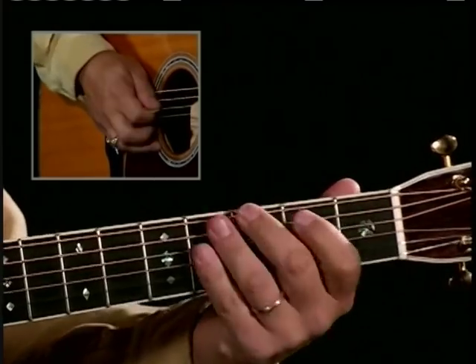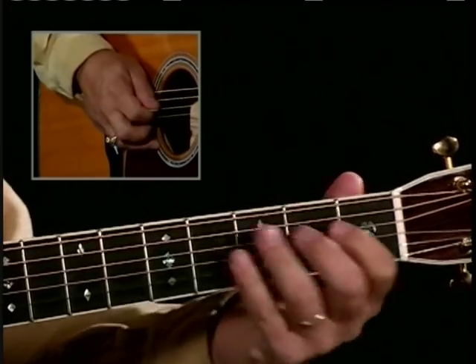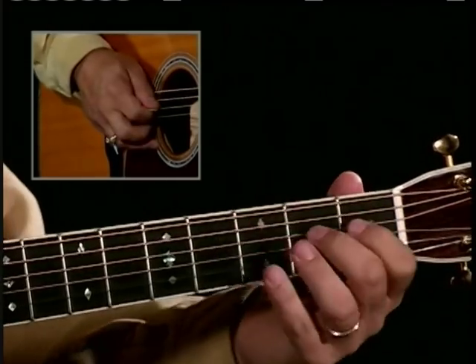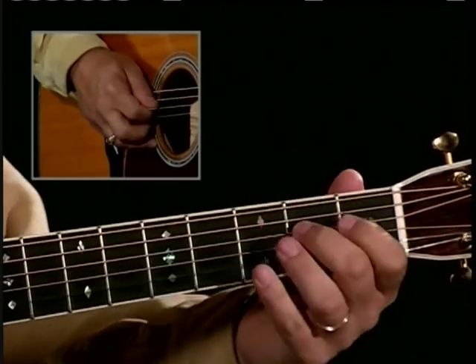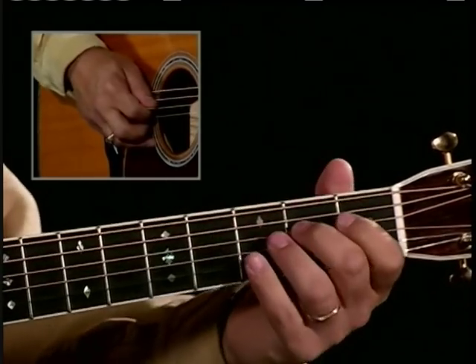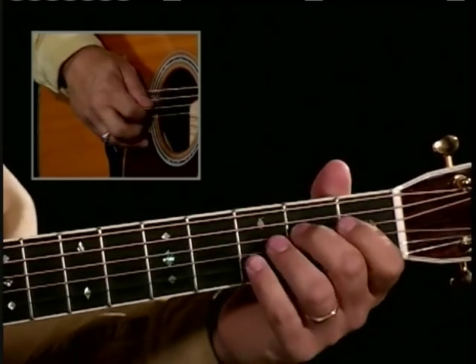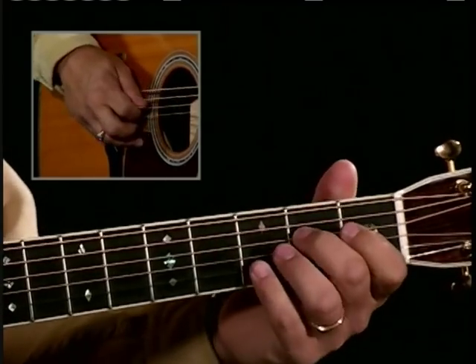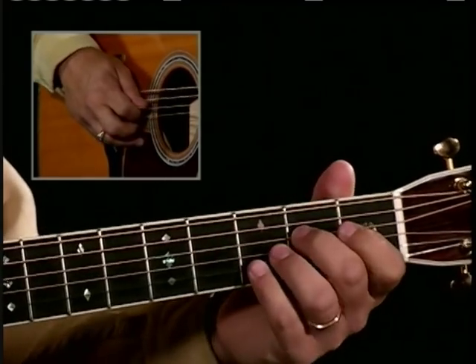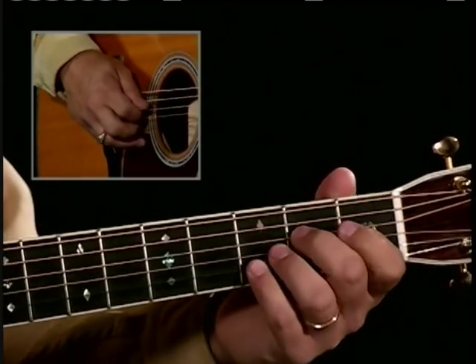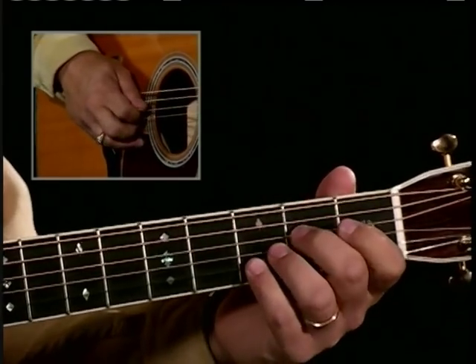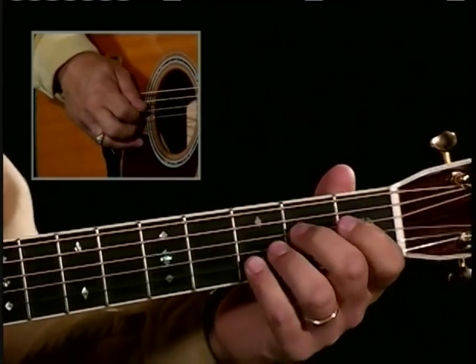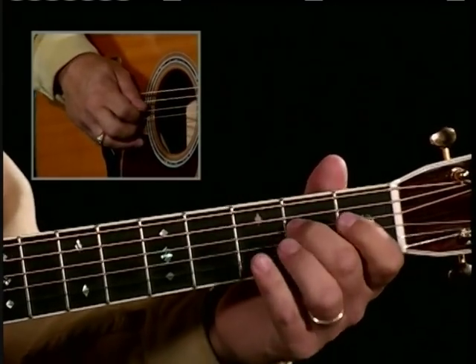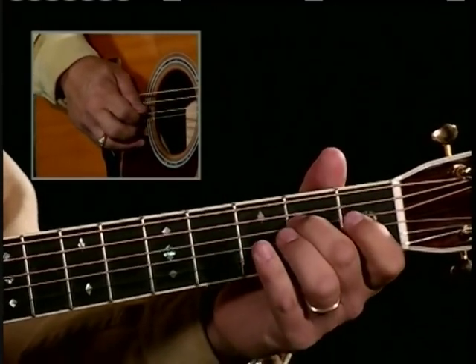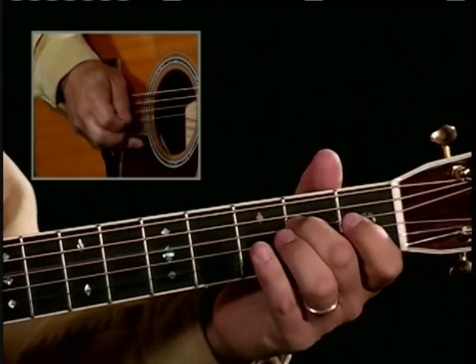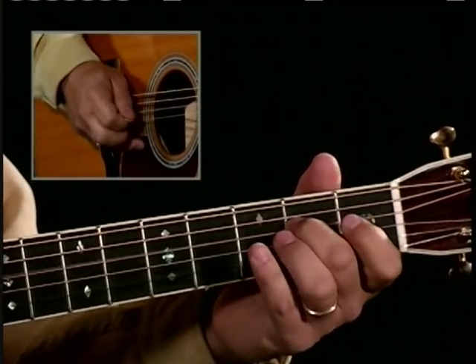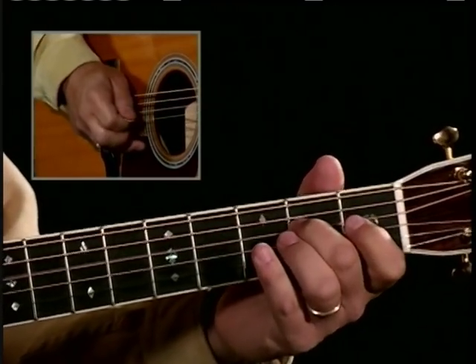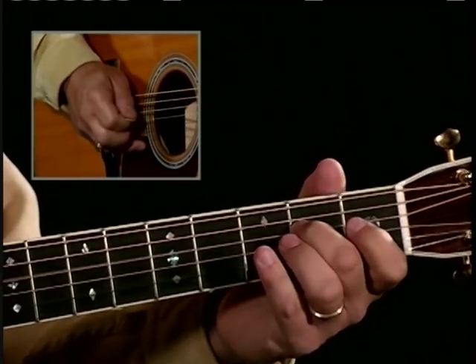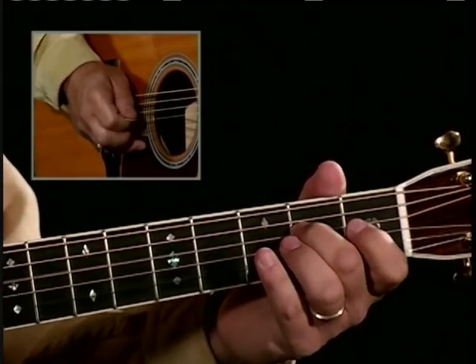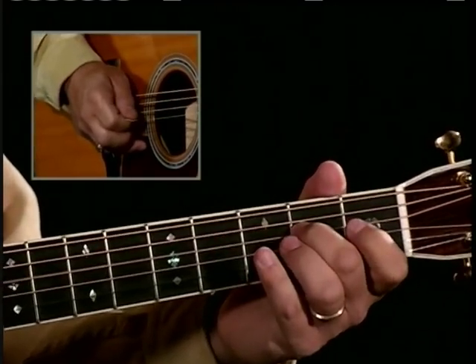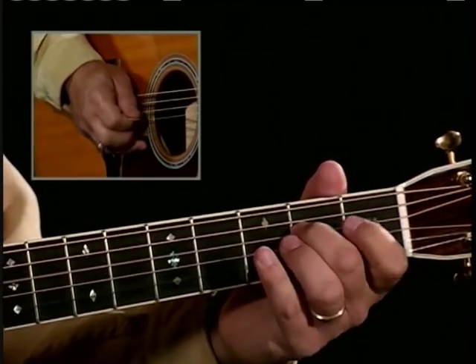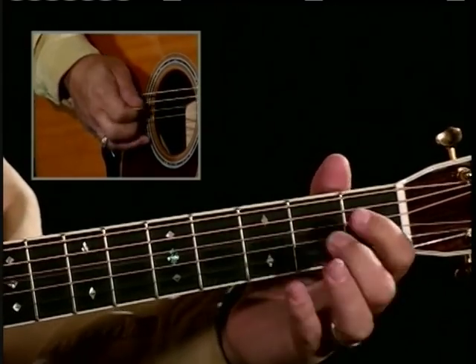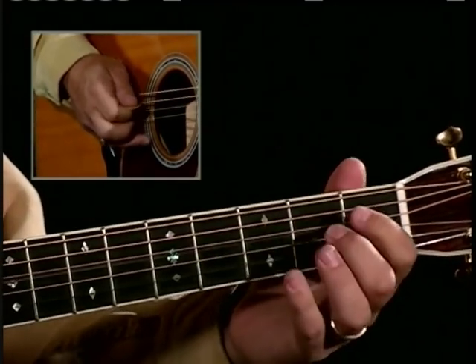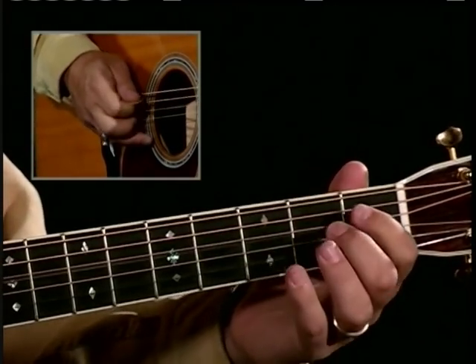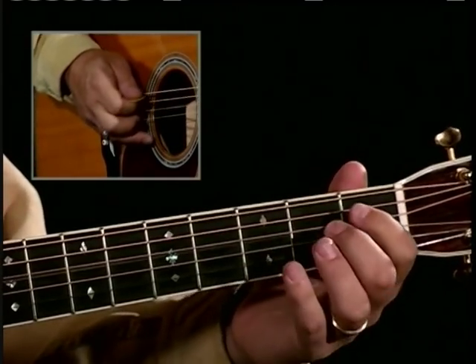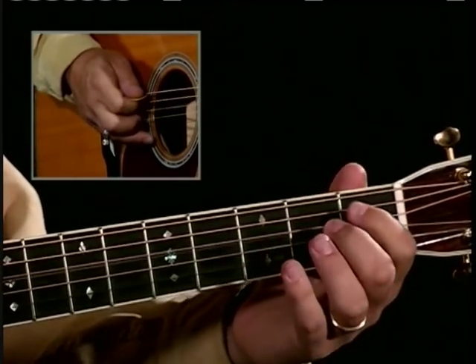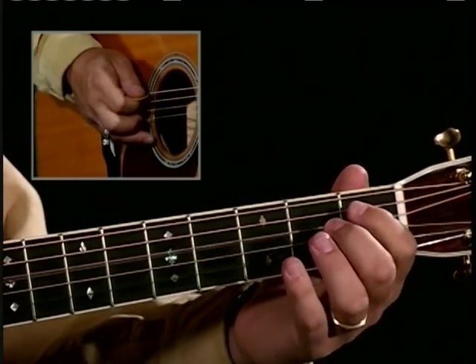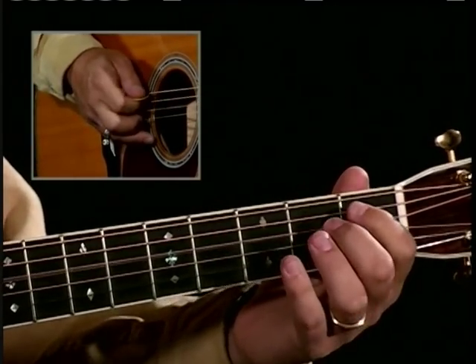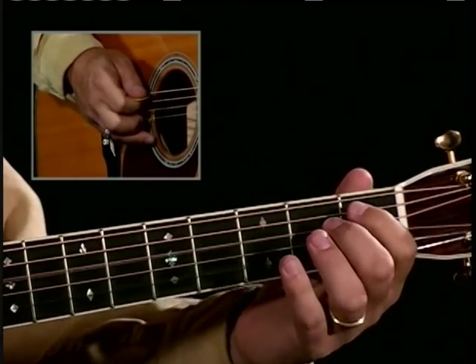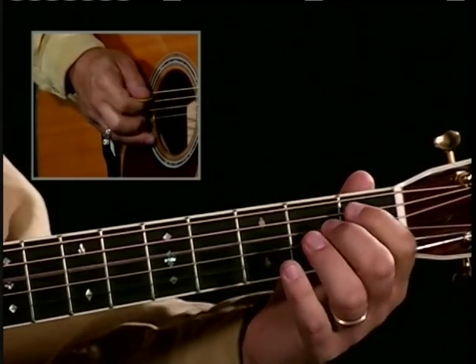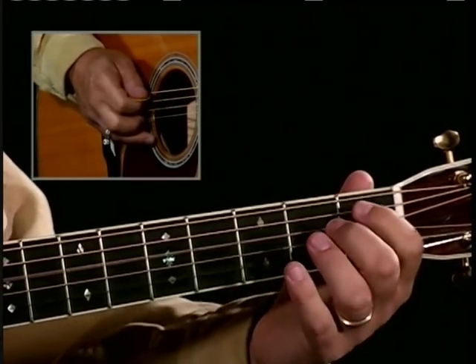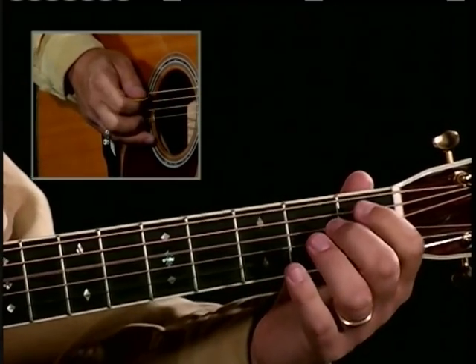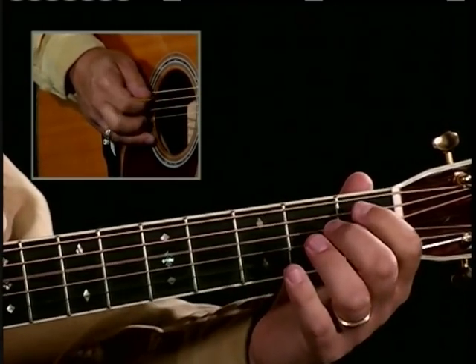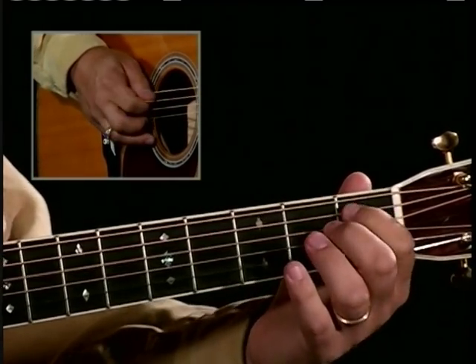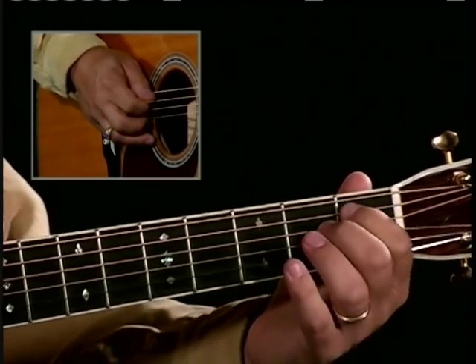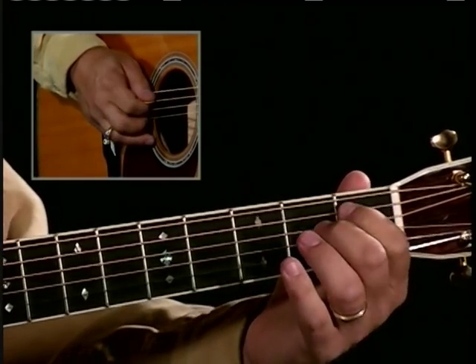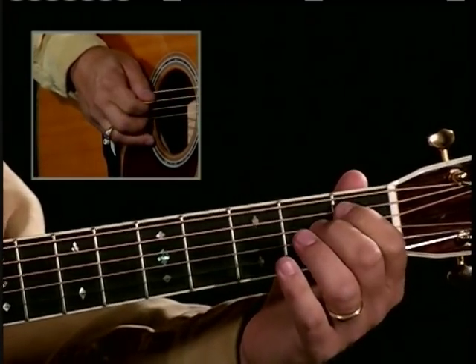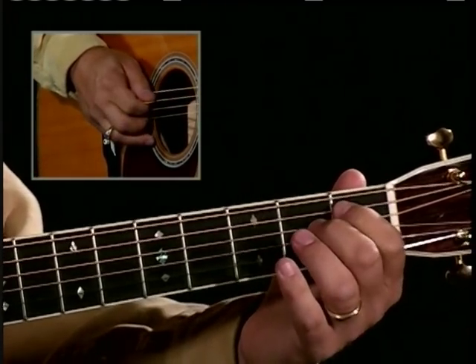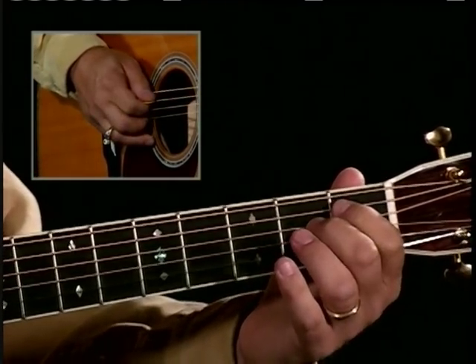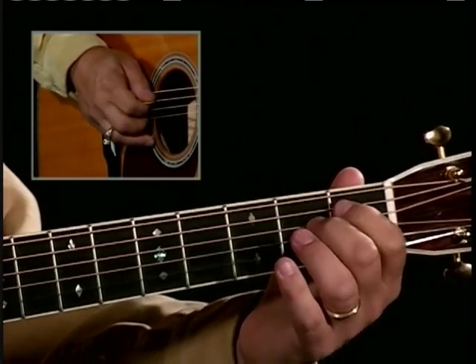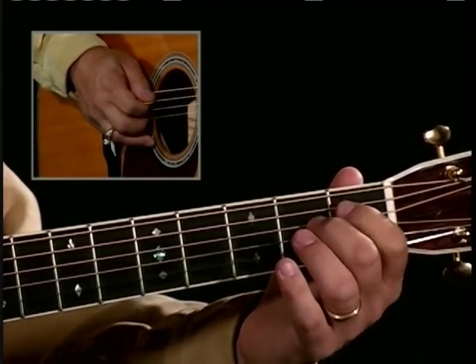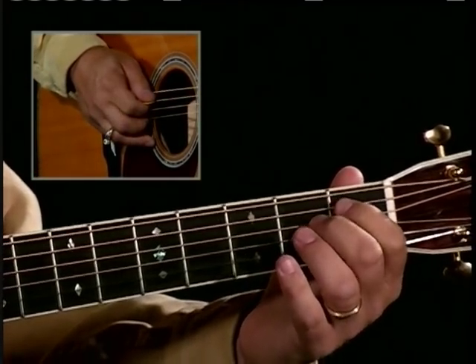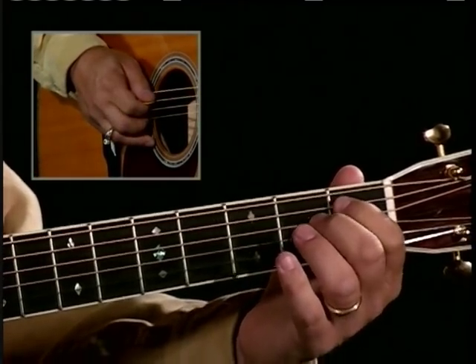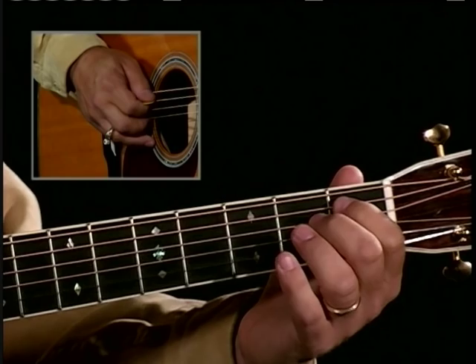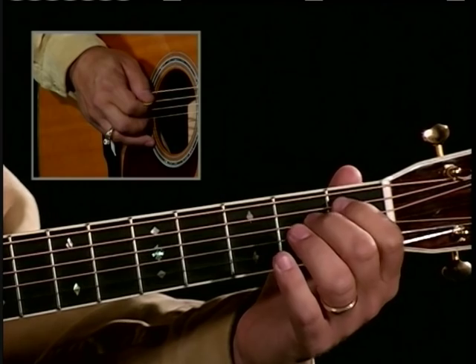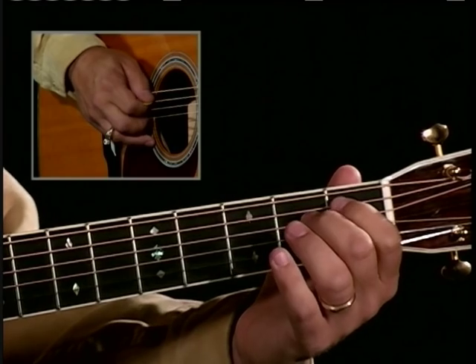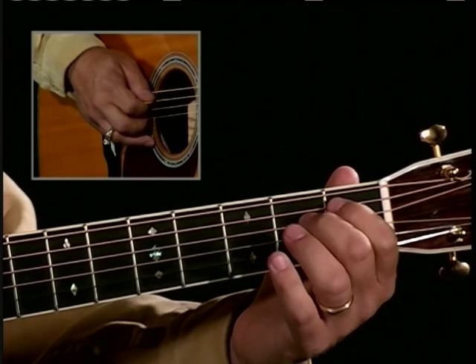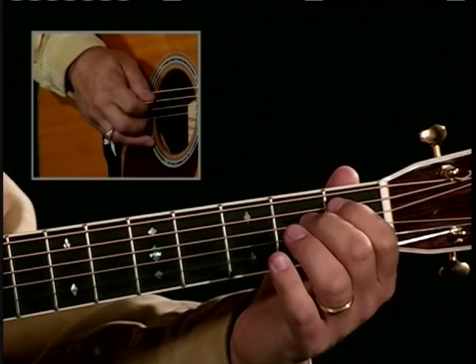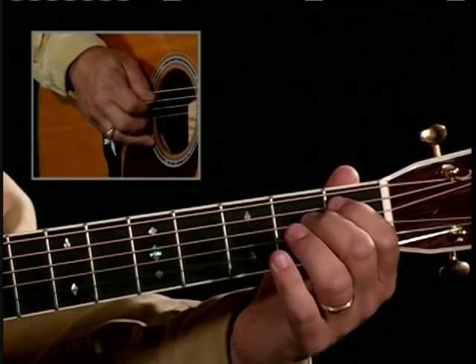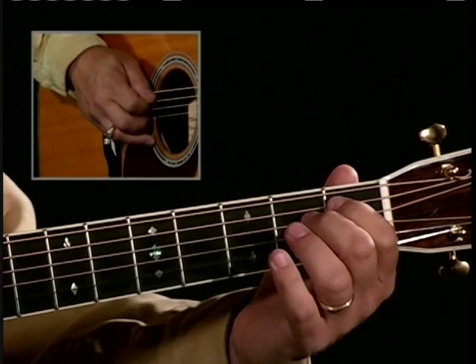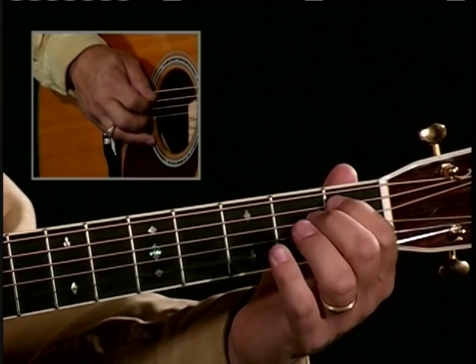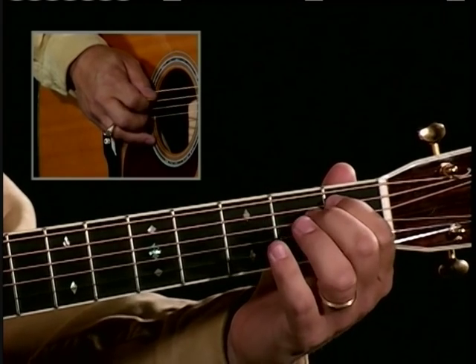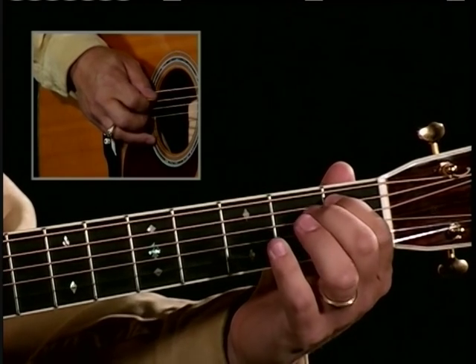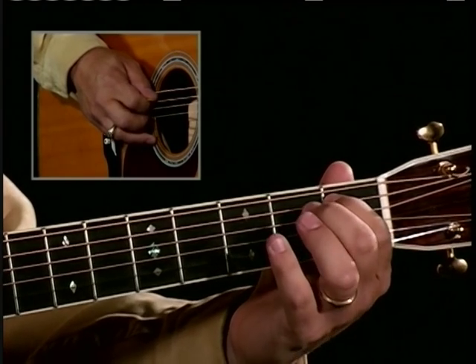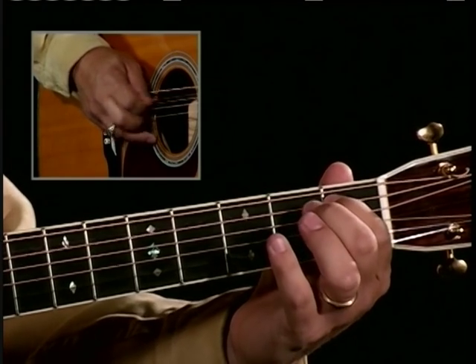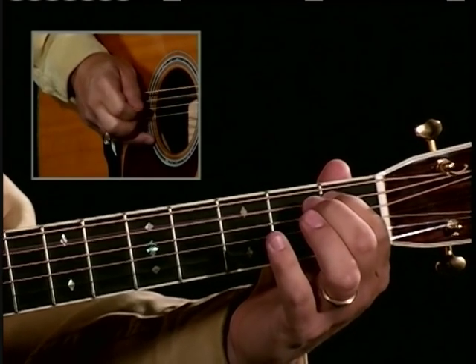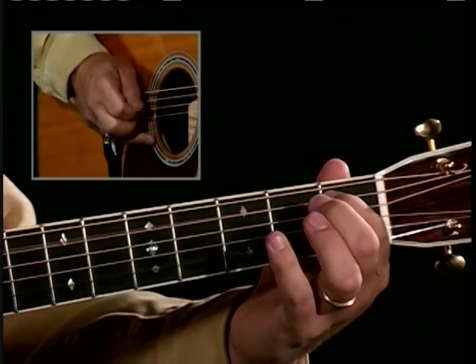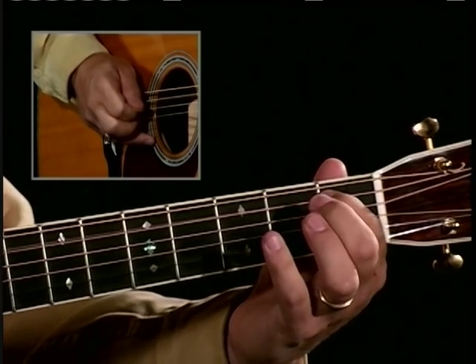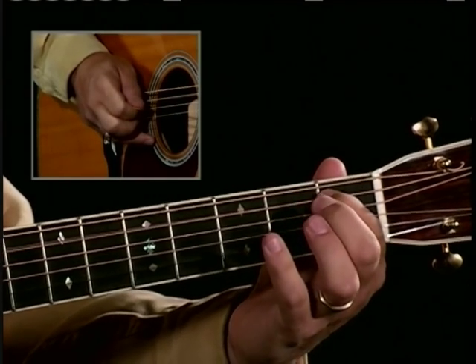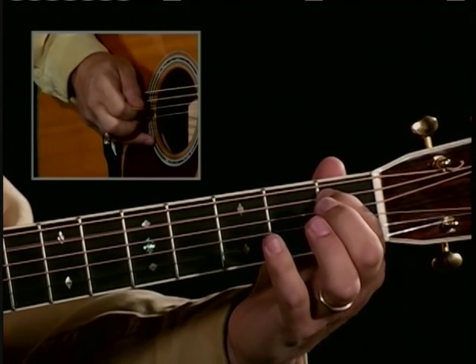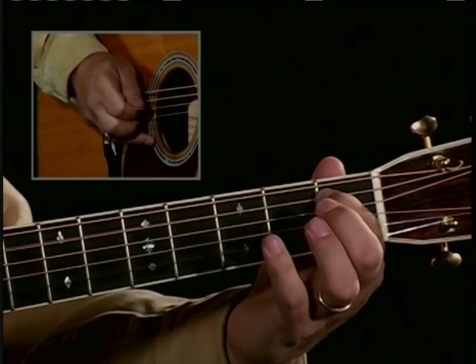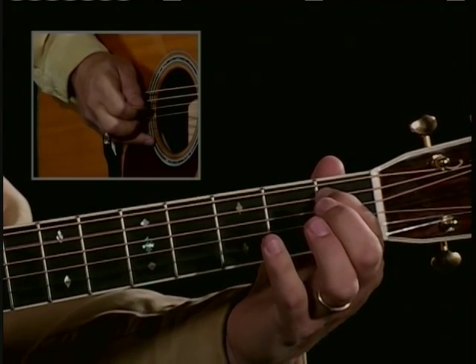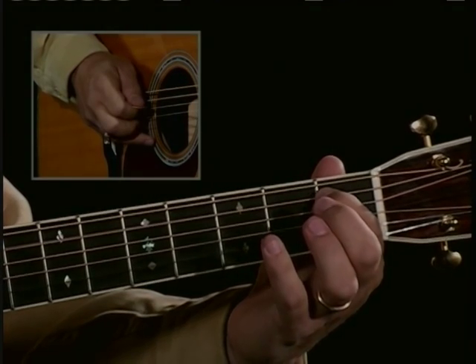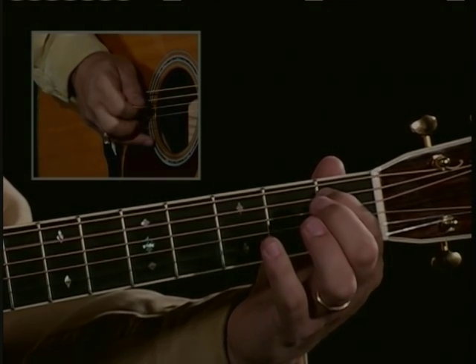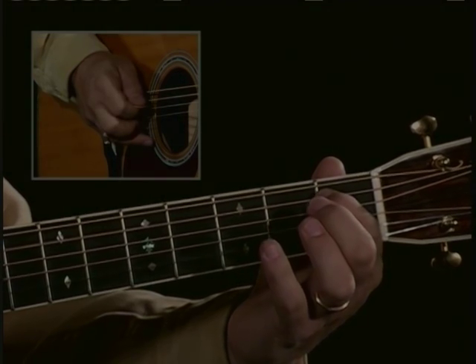So the run is this: second fret, open, first fret on the fifth string — you can either hammer it on...